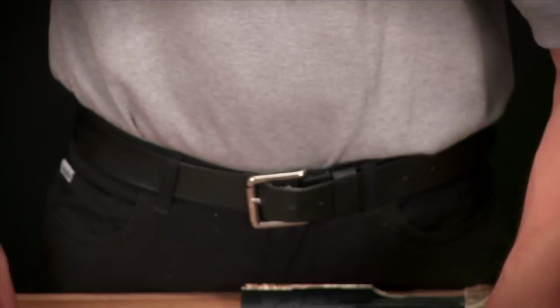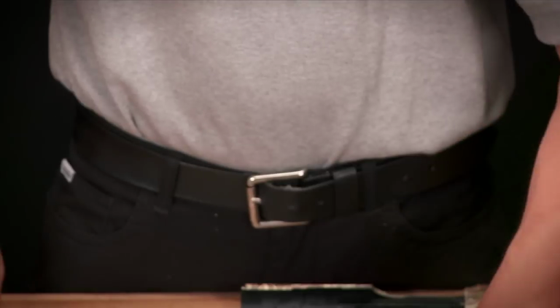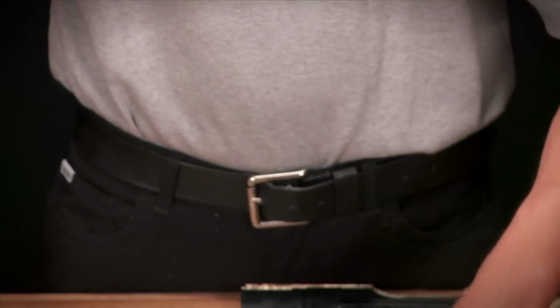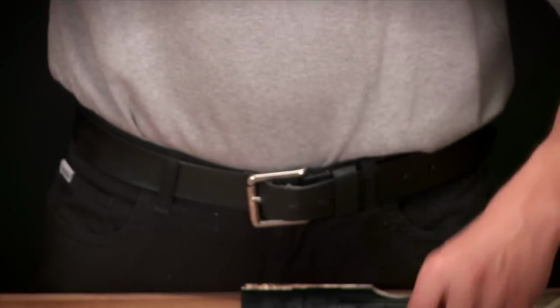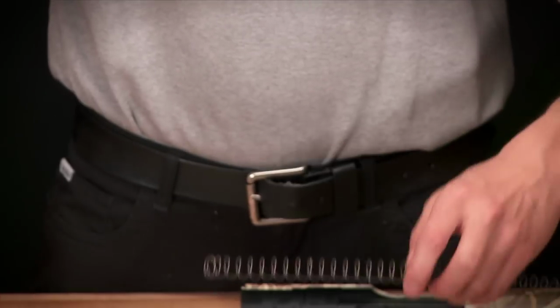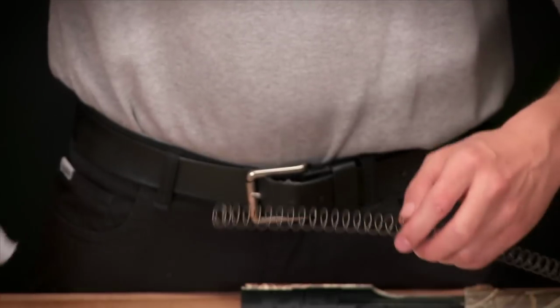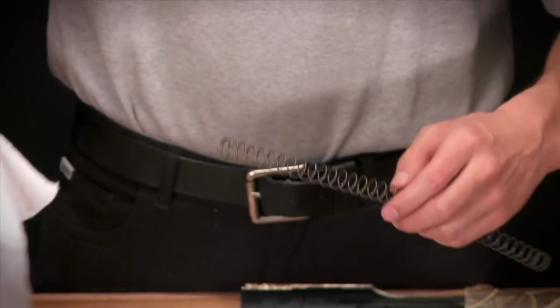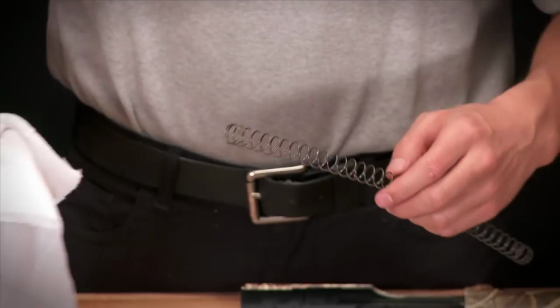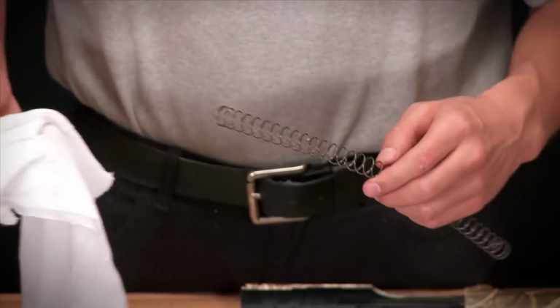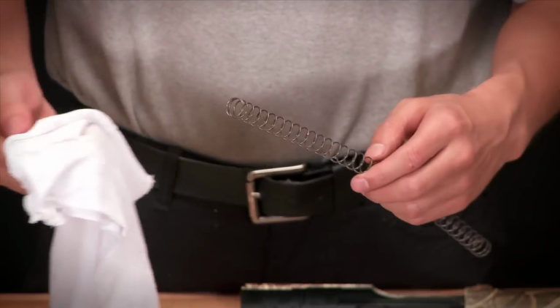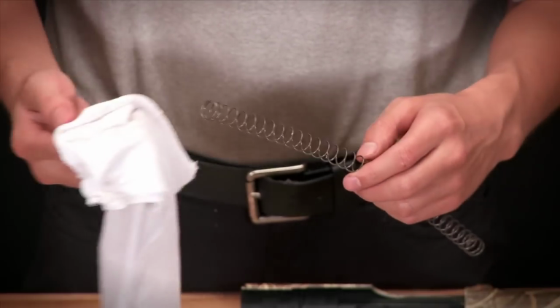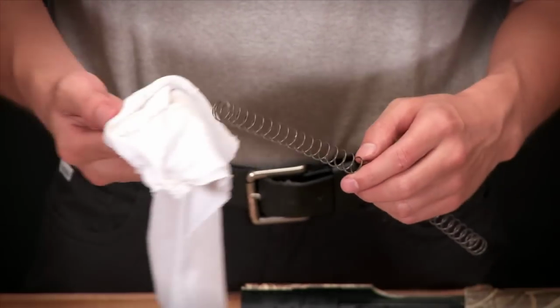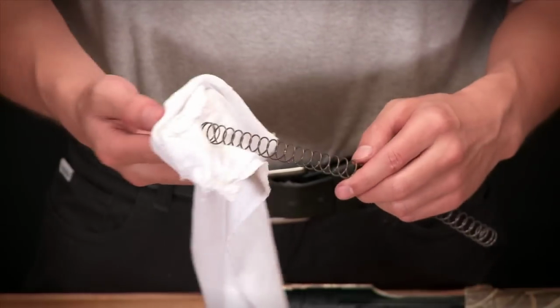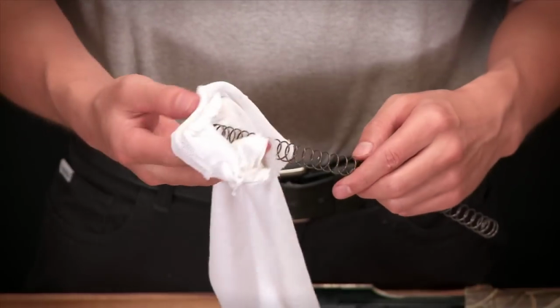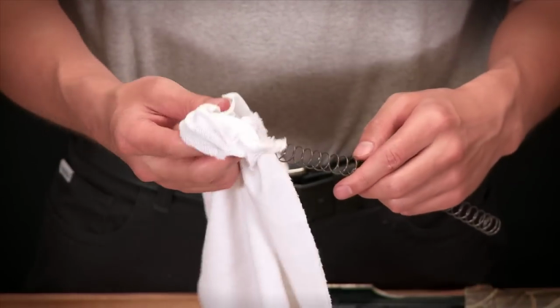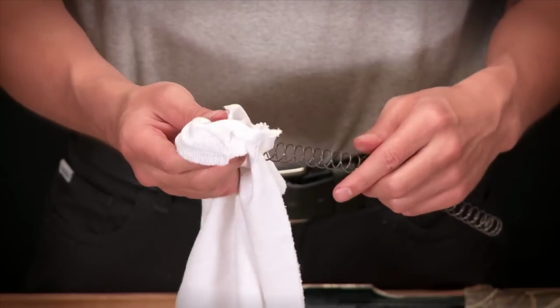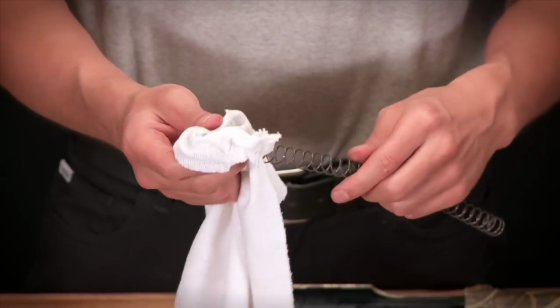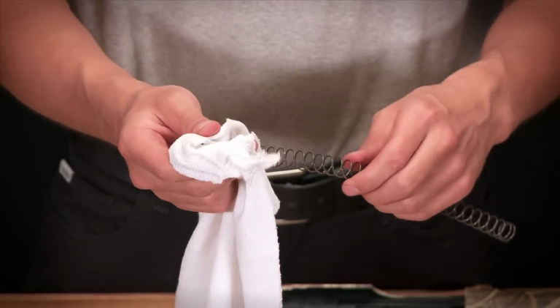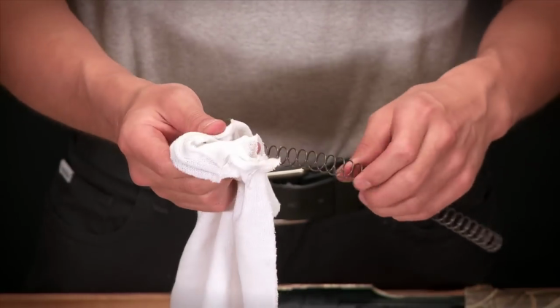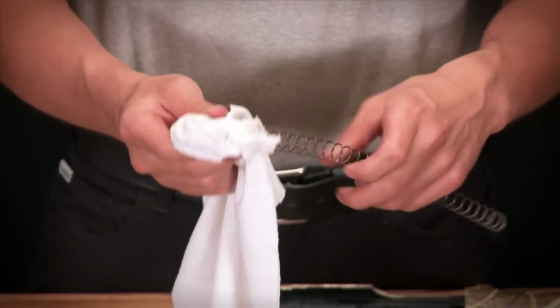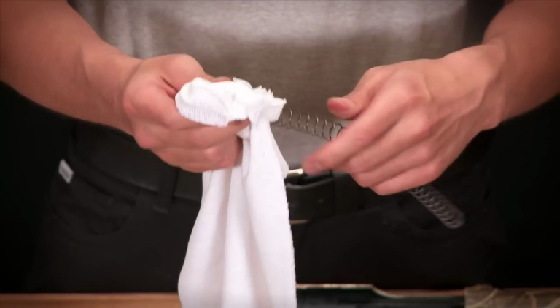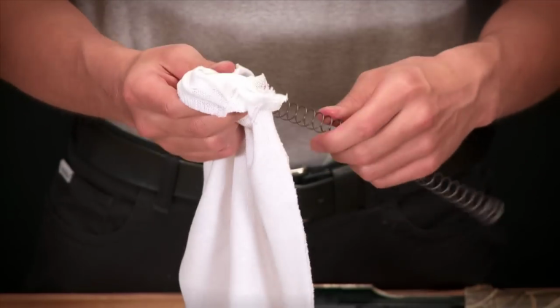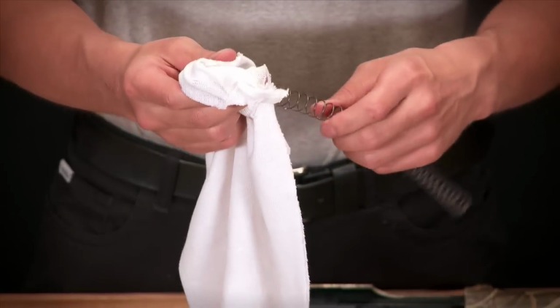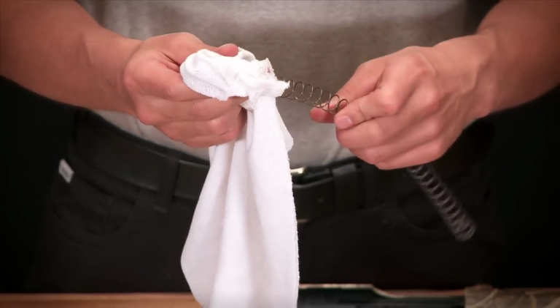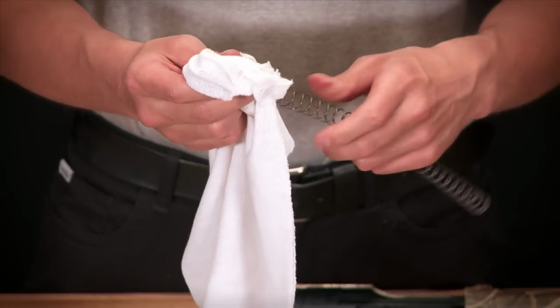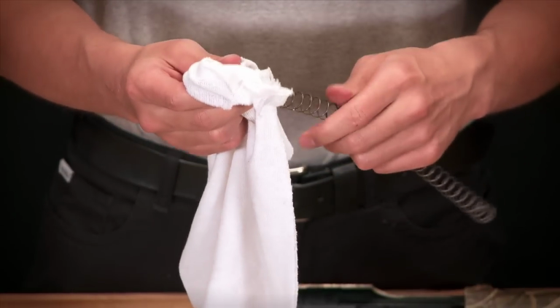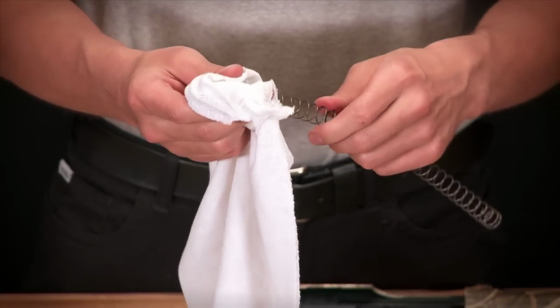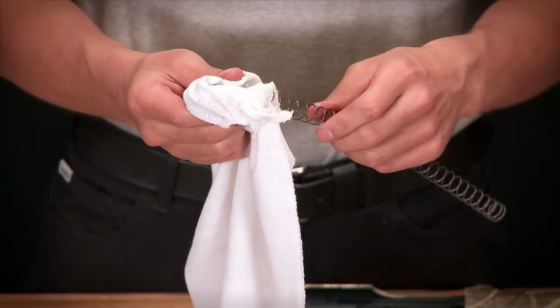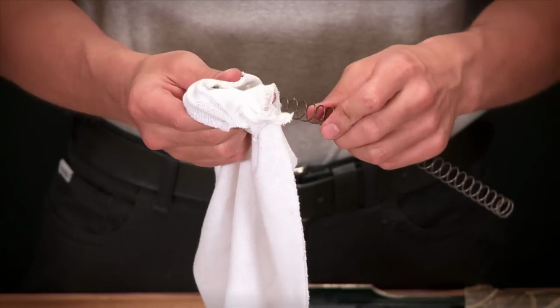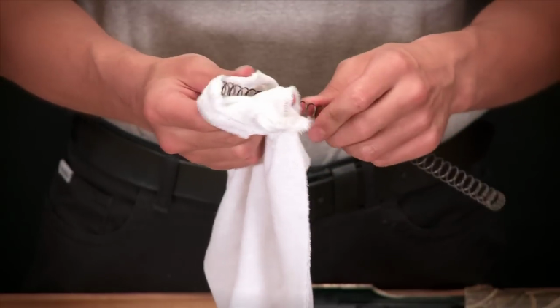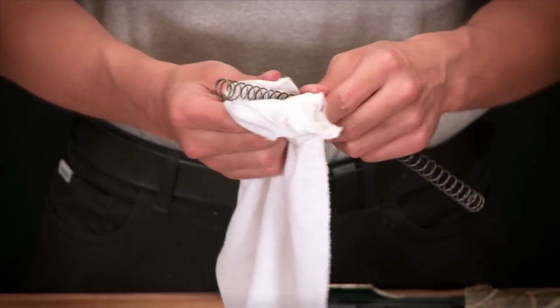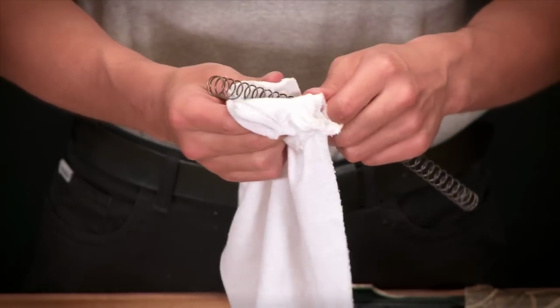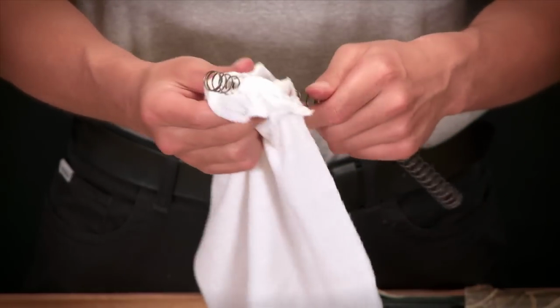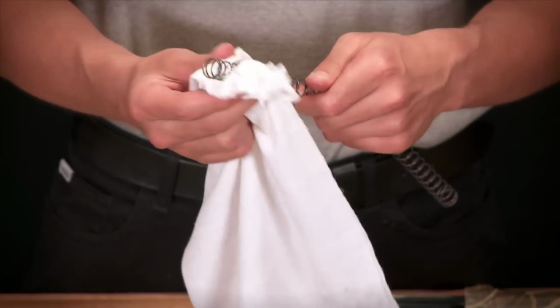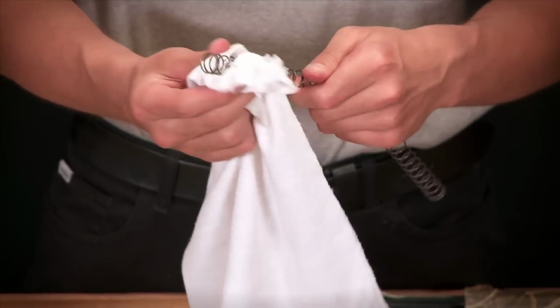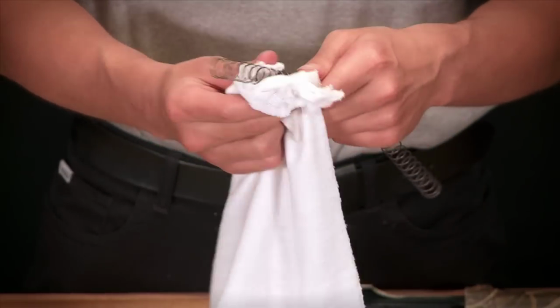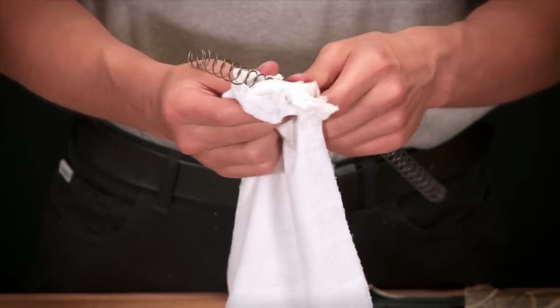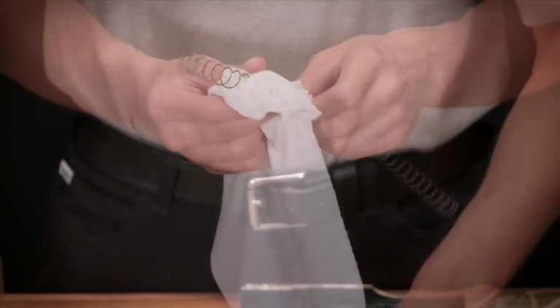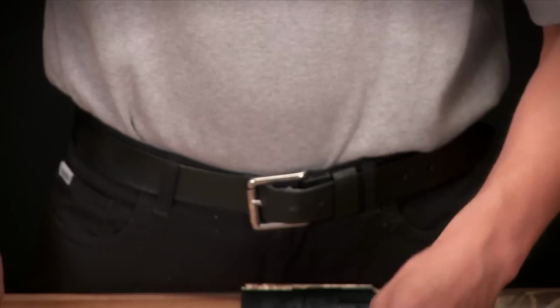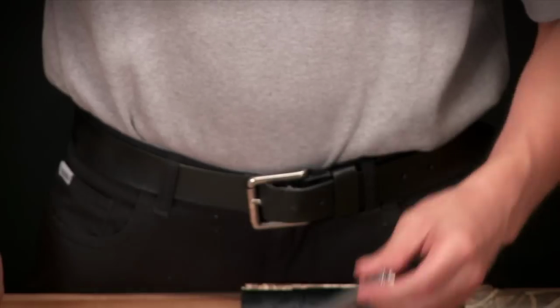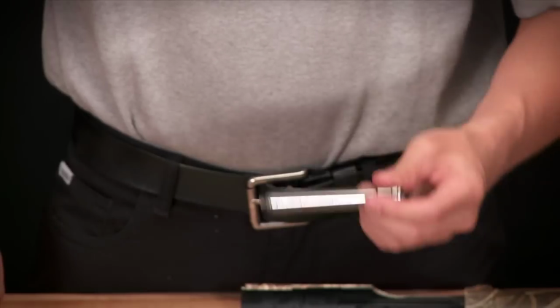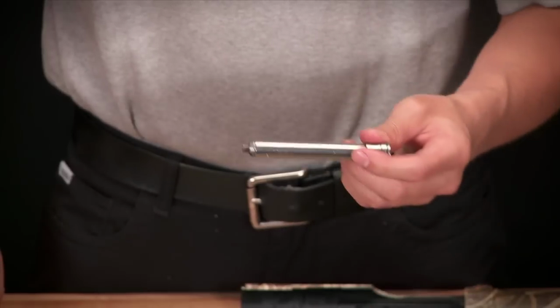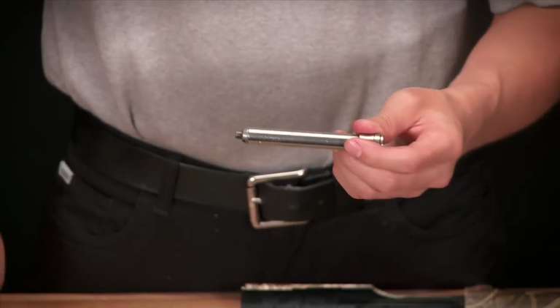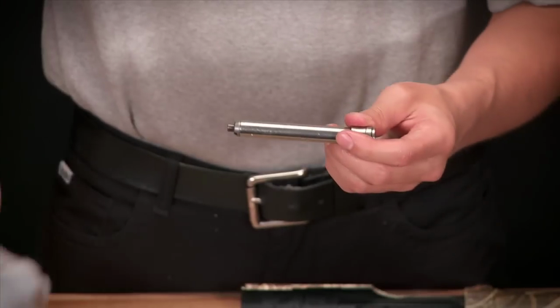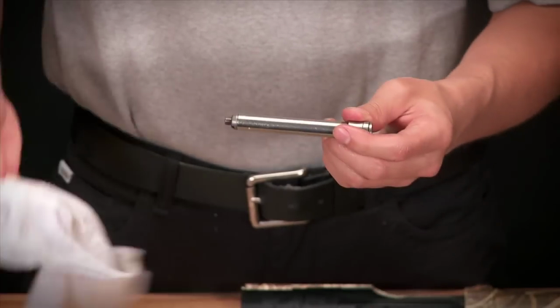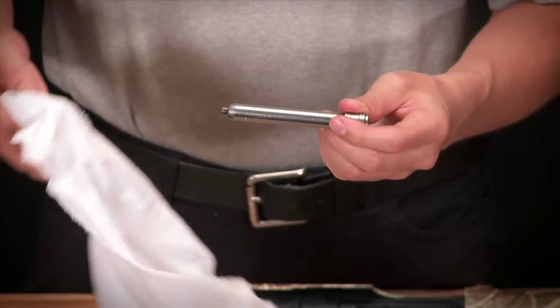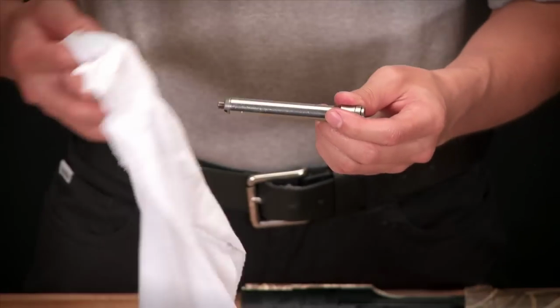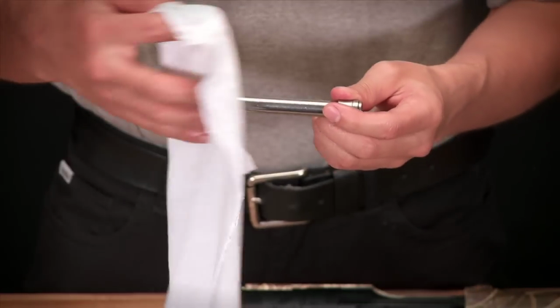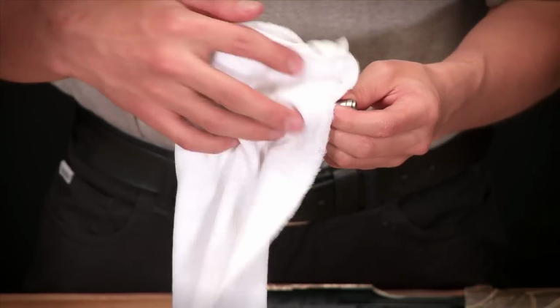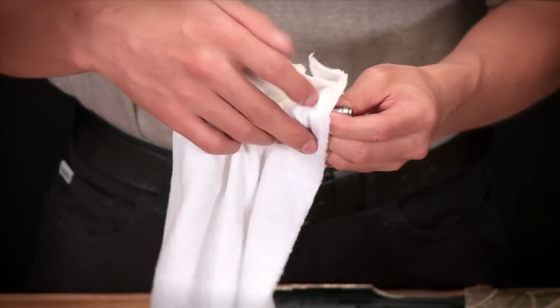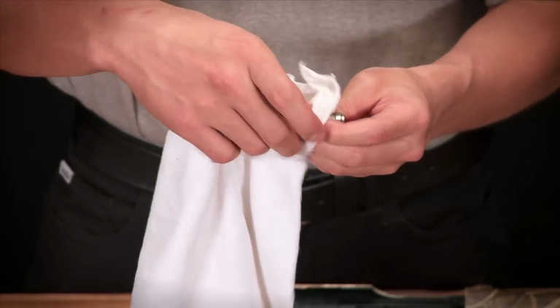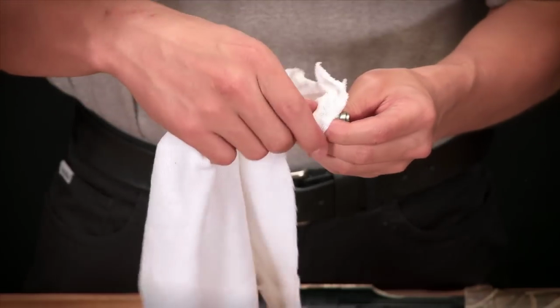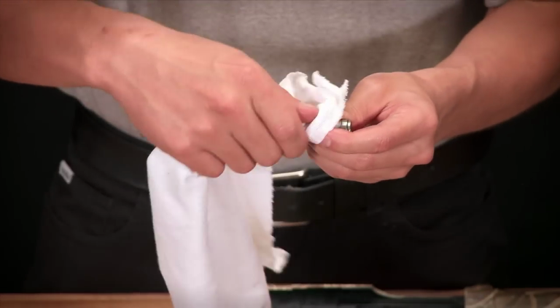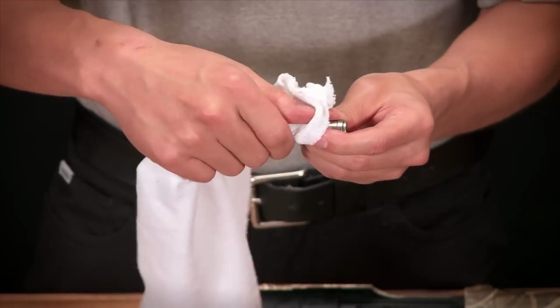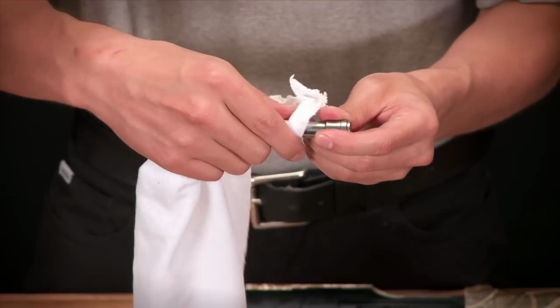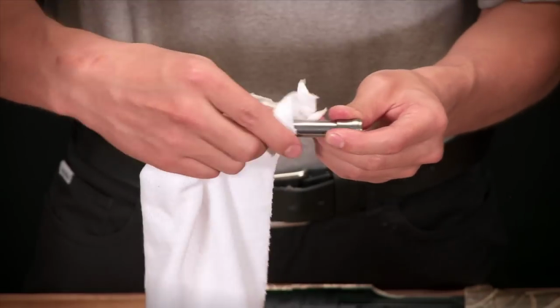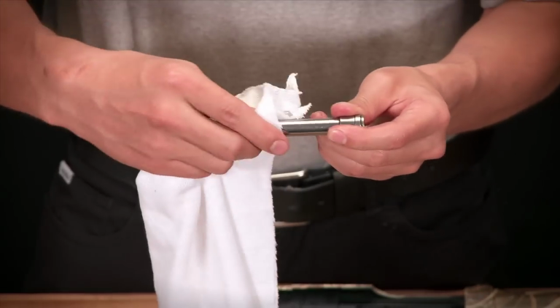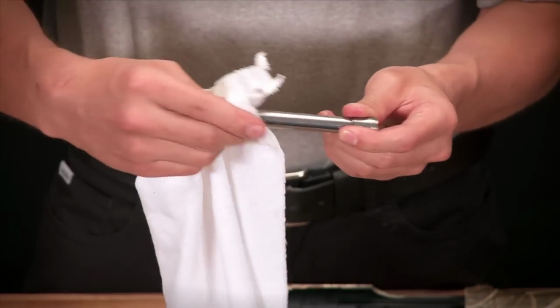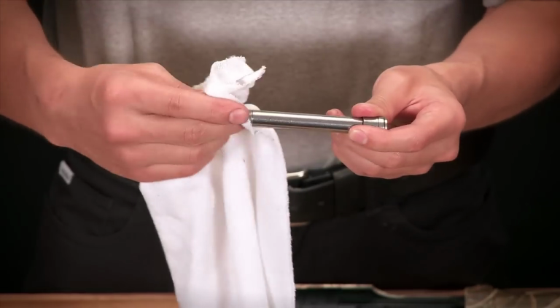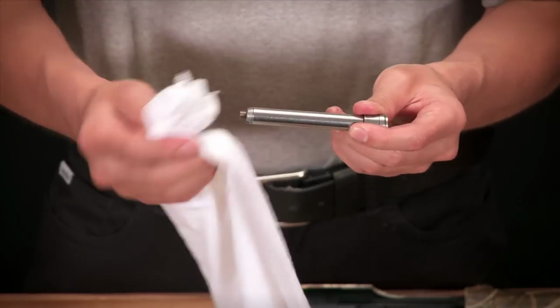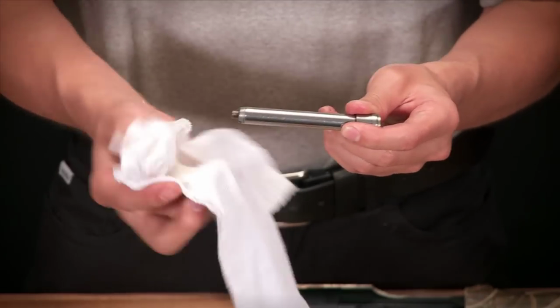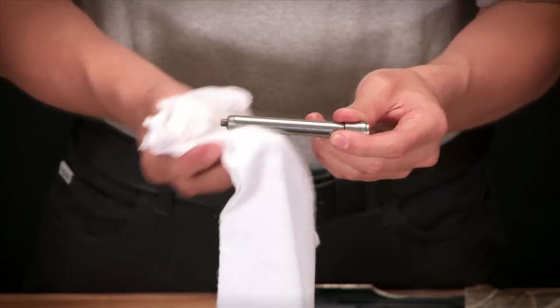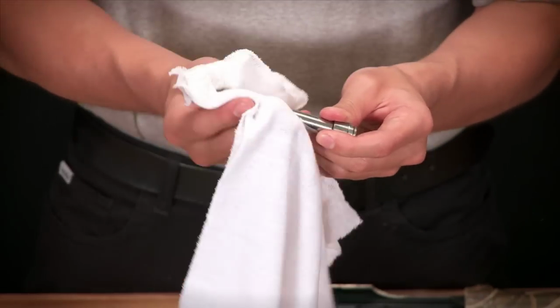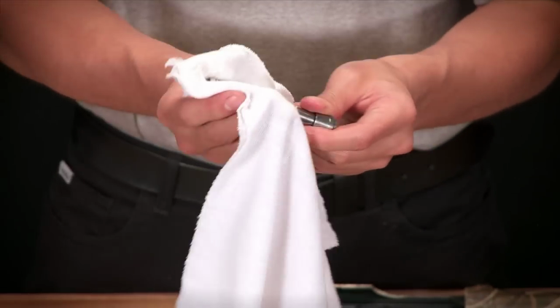Take the recoil spring from the rear of the shotgun and wipe this down. Wipe down the recoil spring plunger assembly as well.